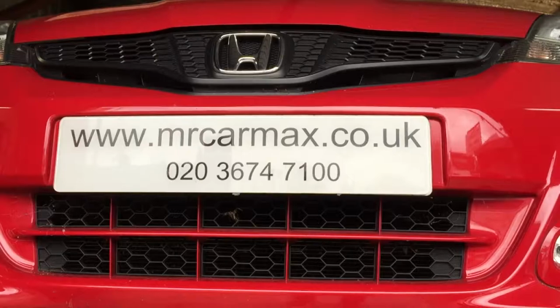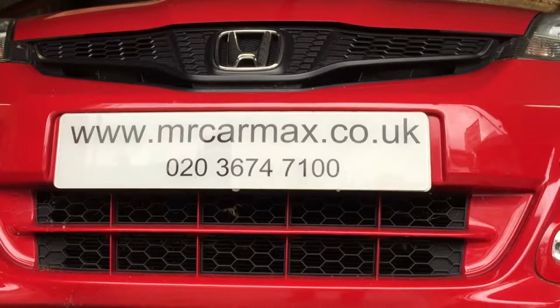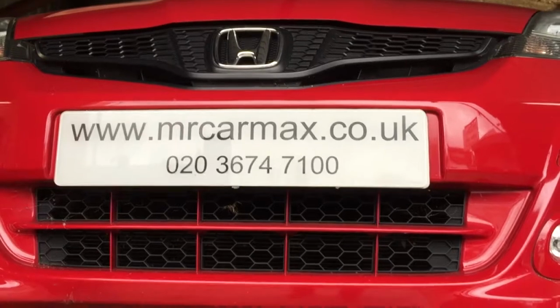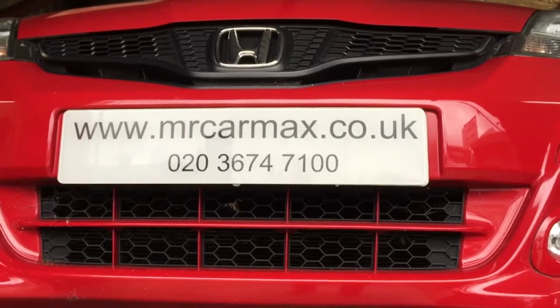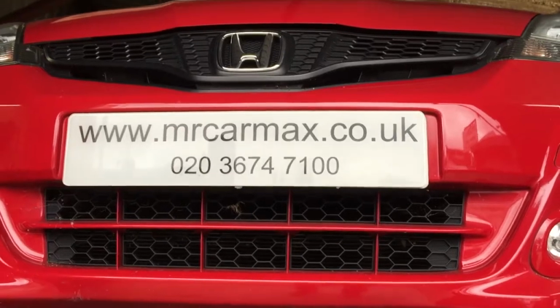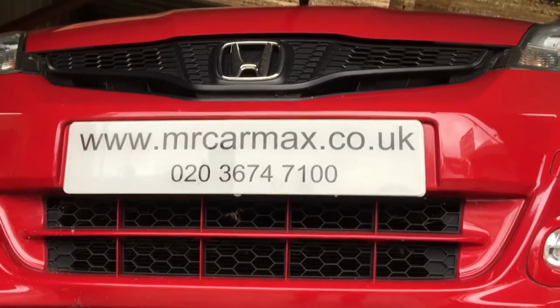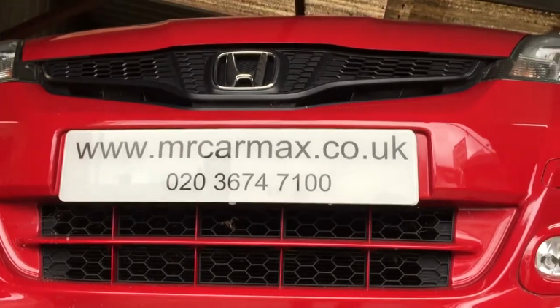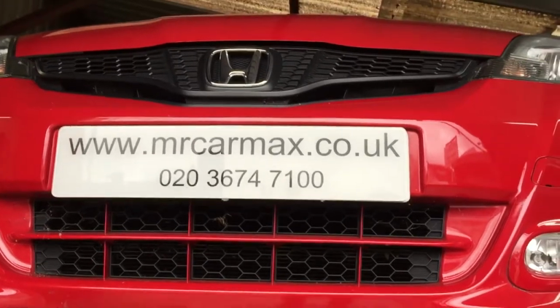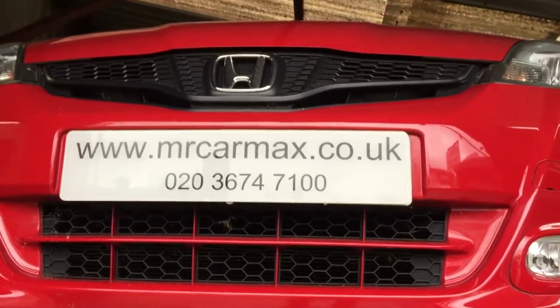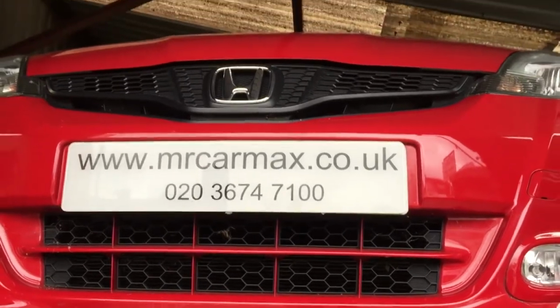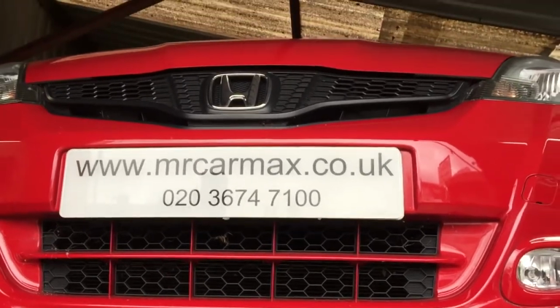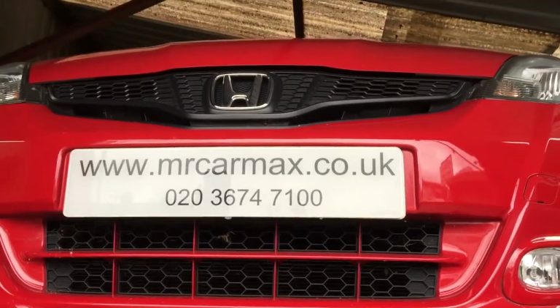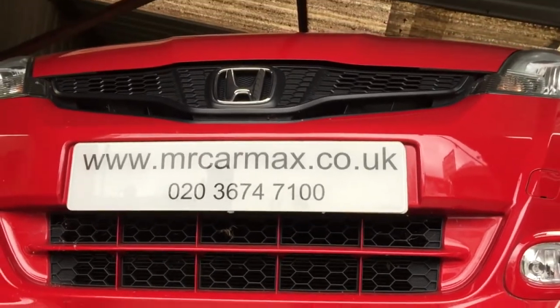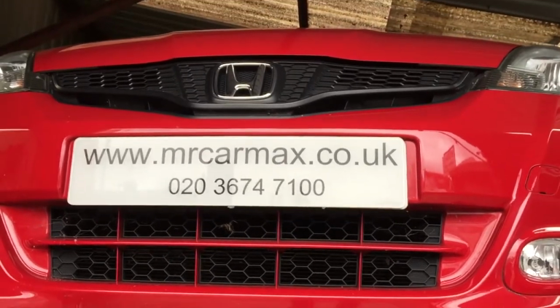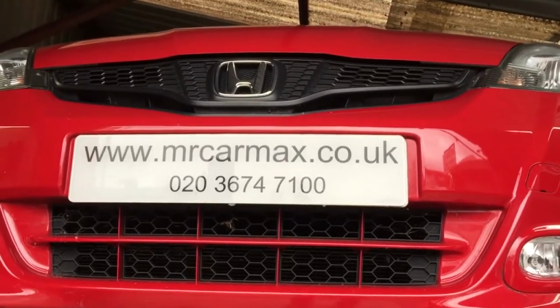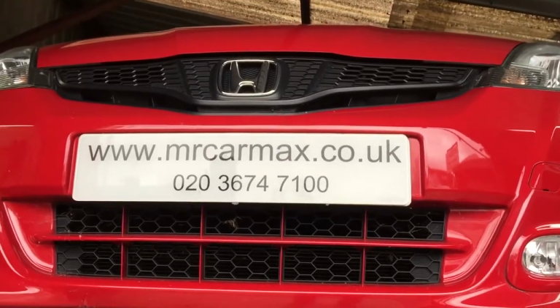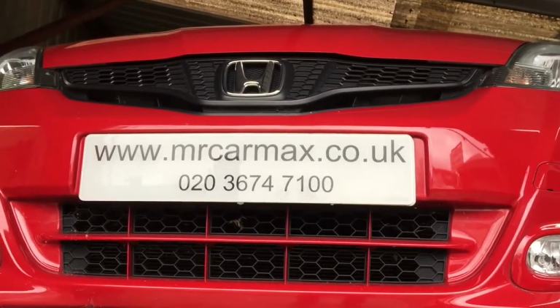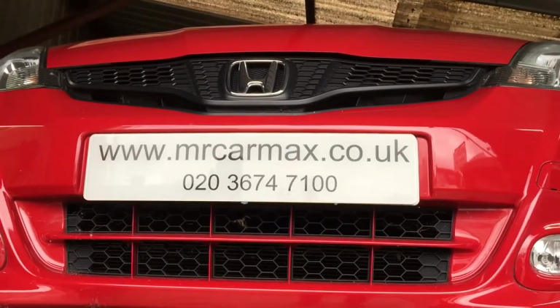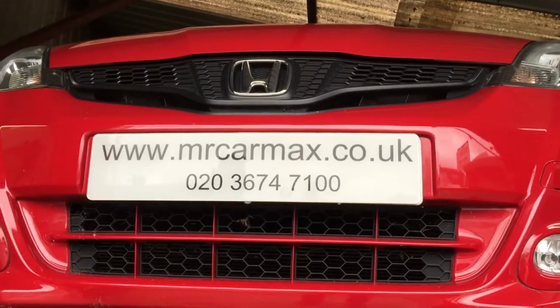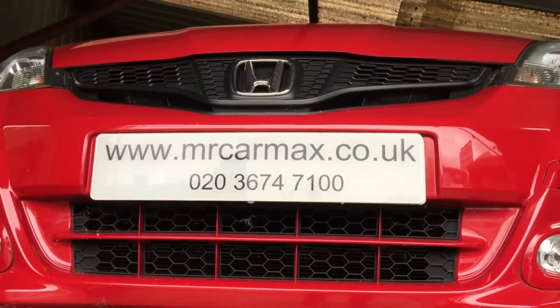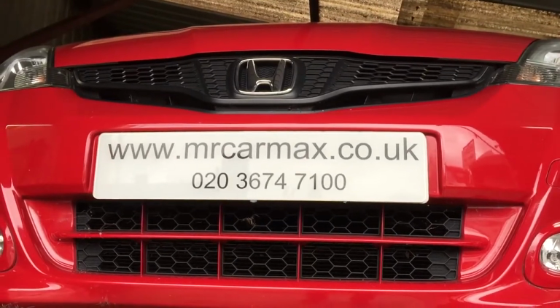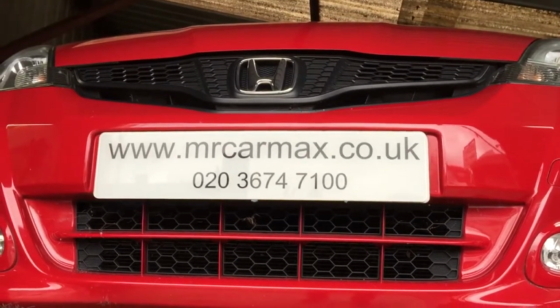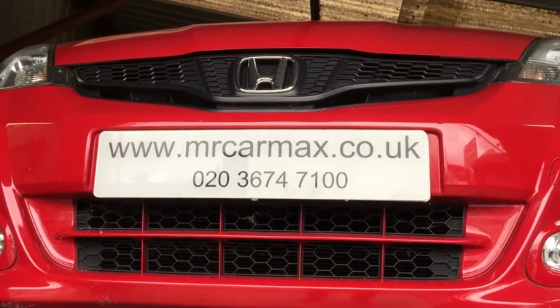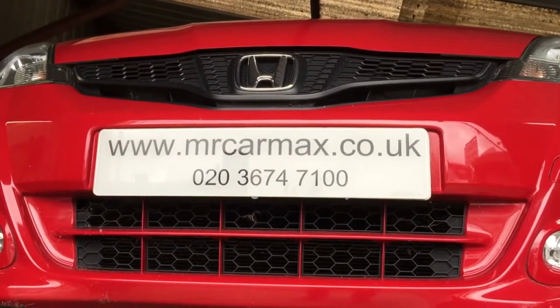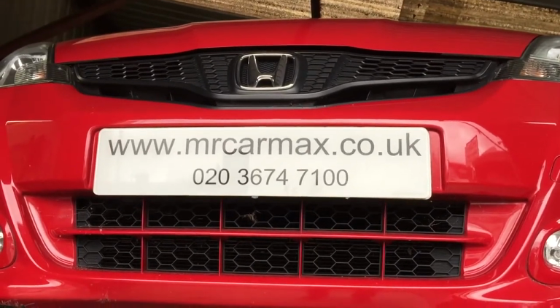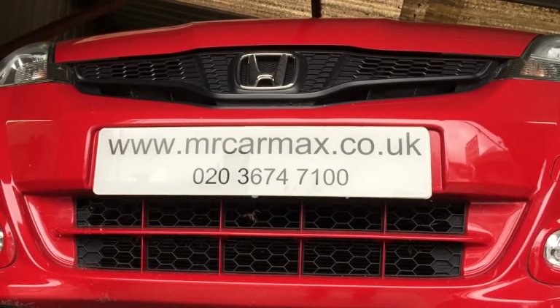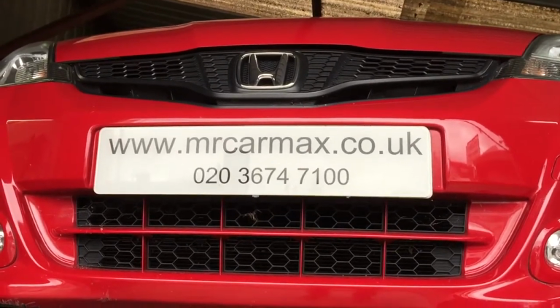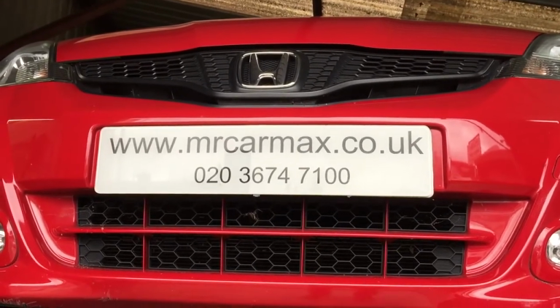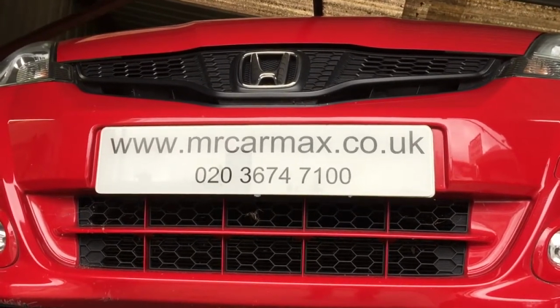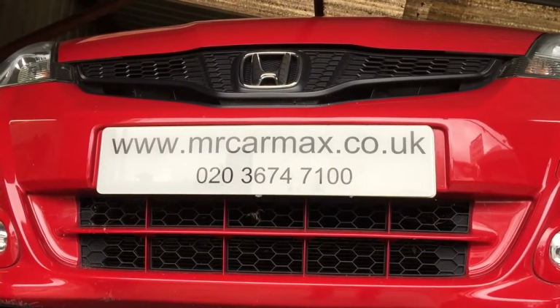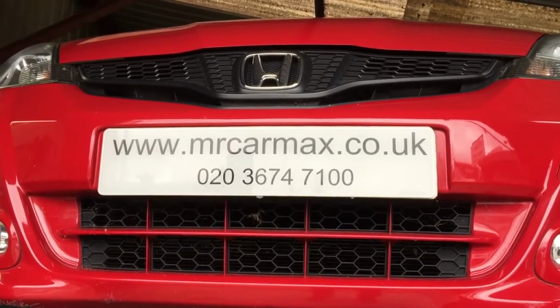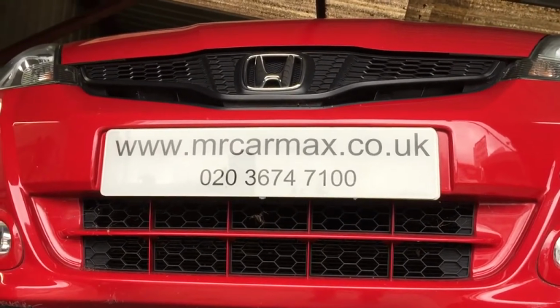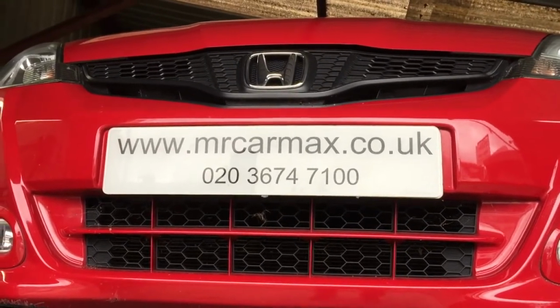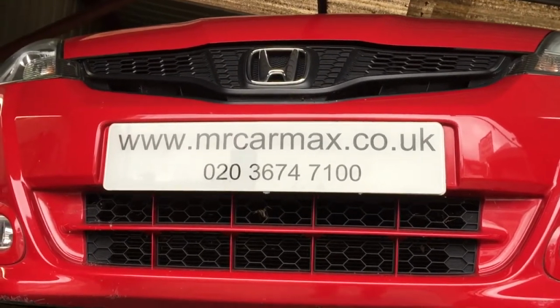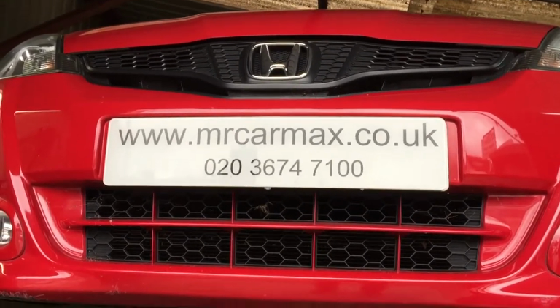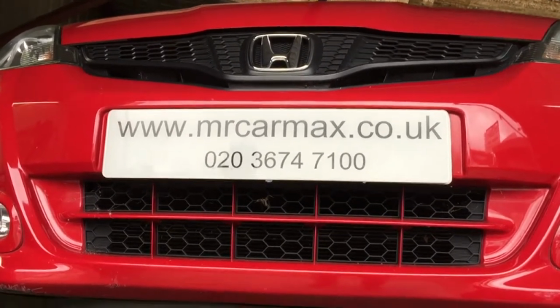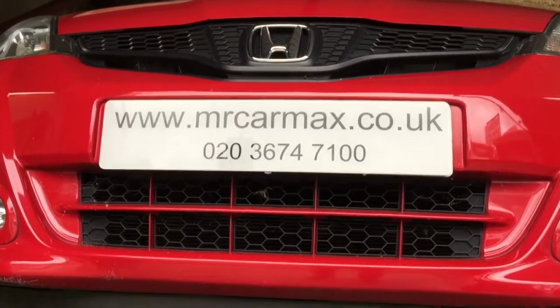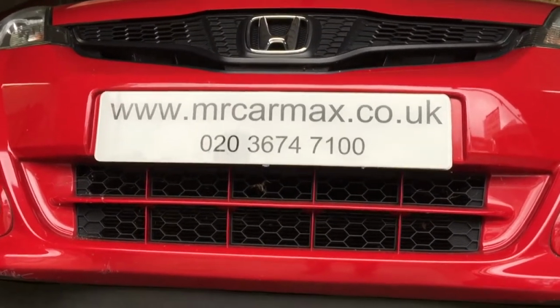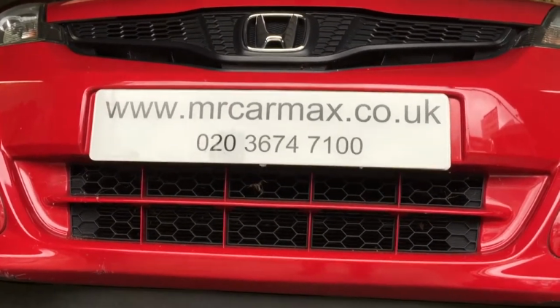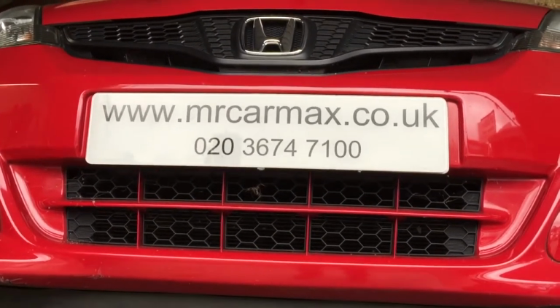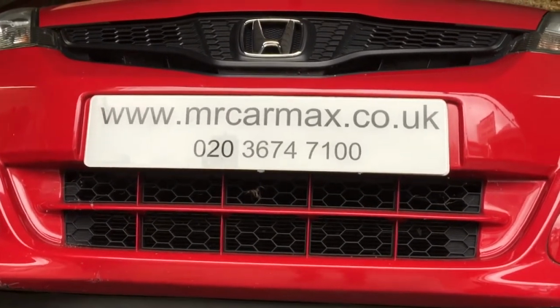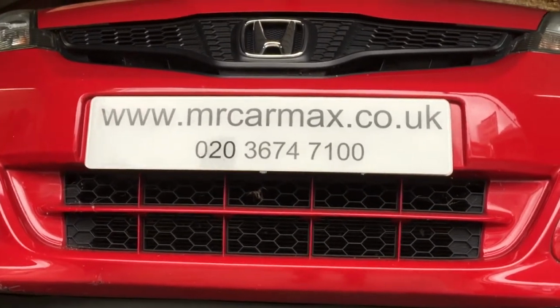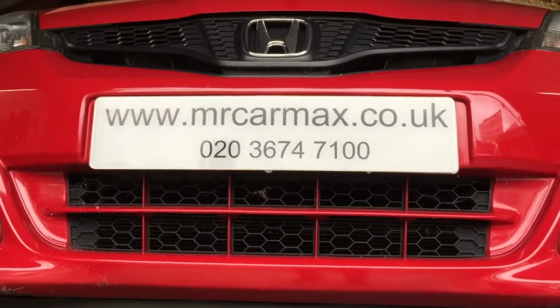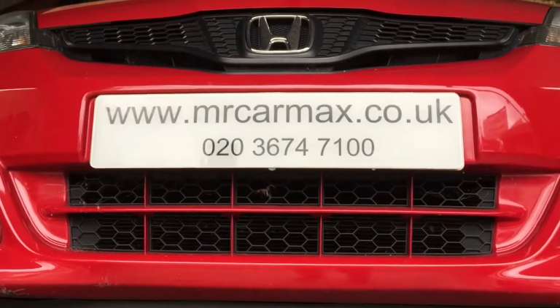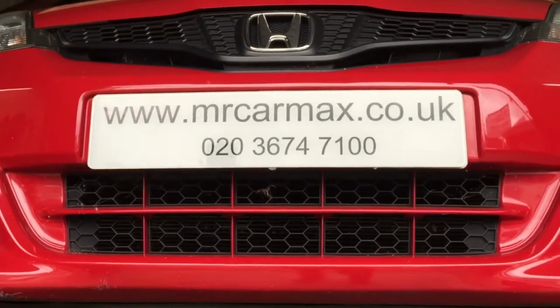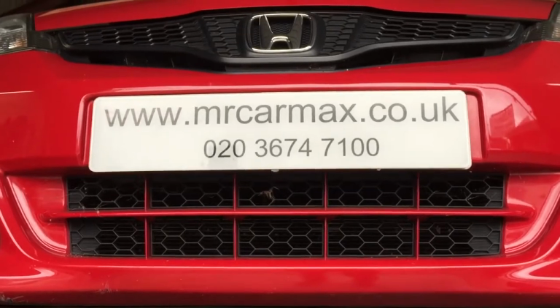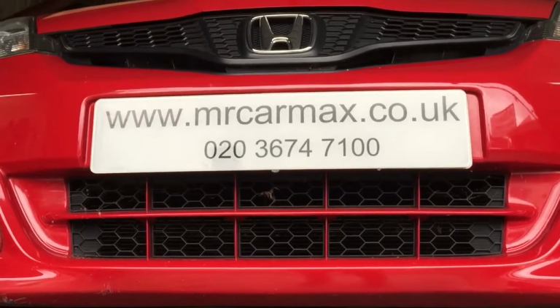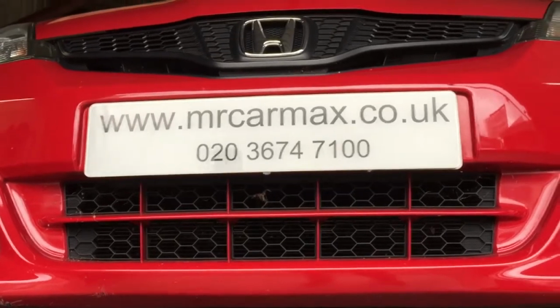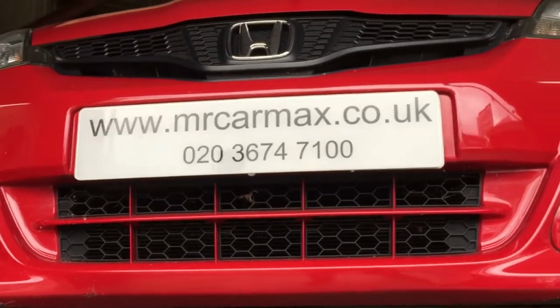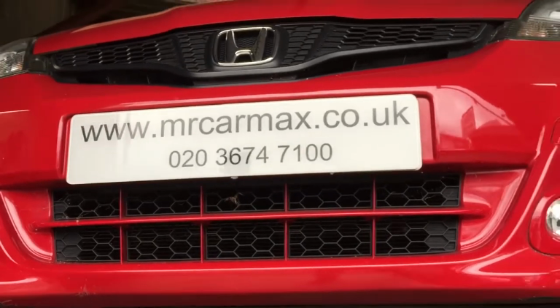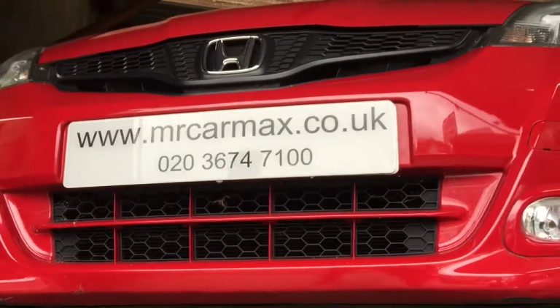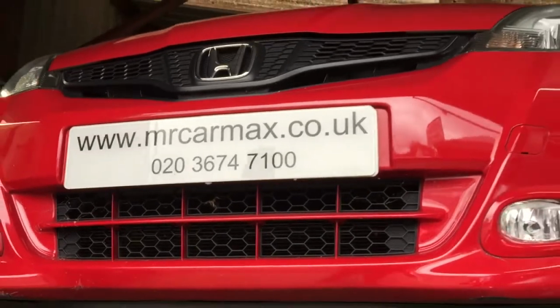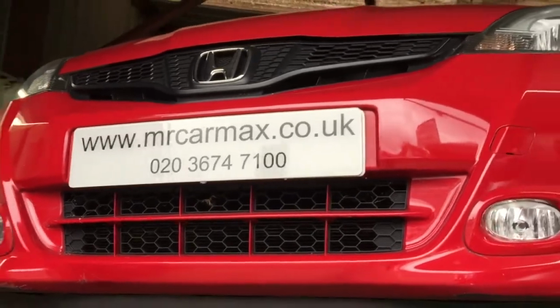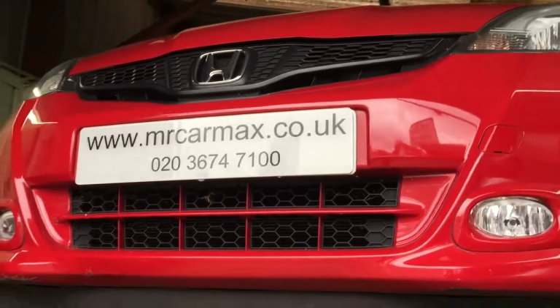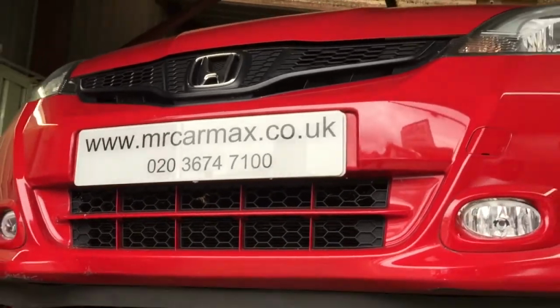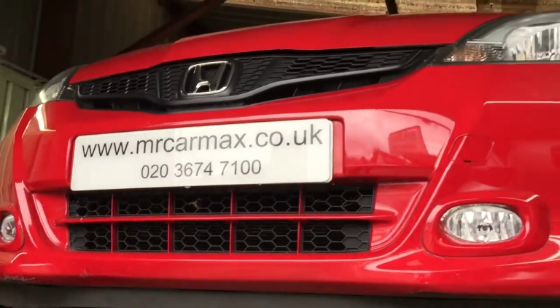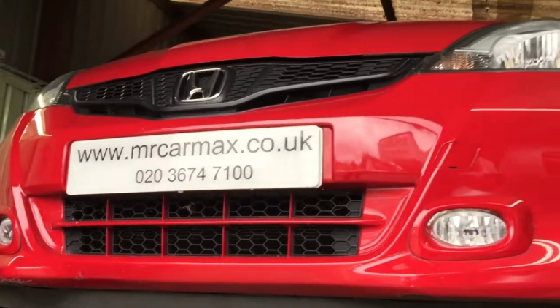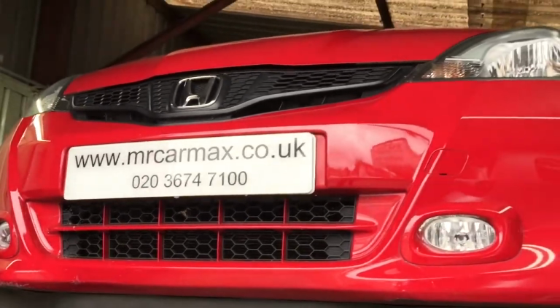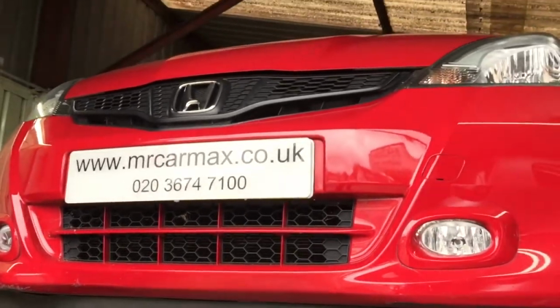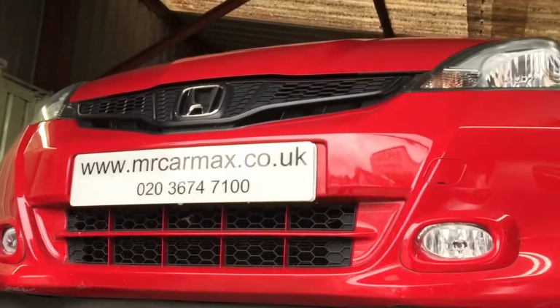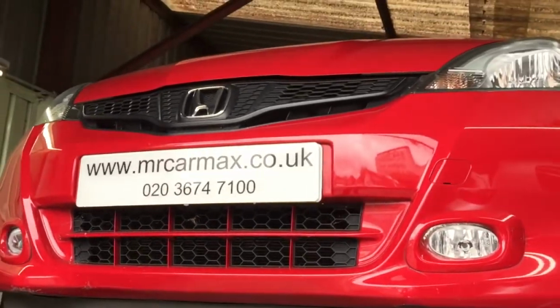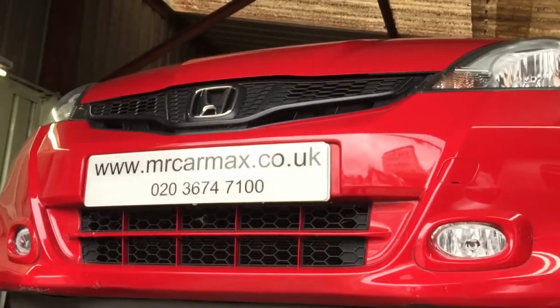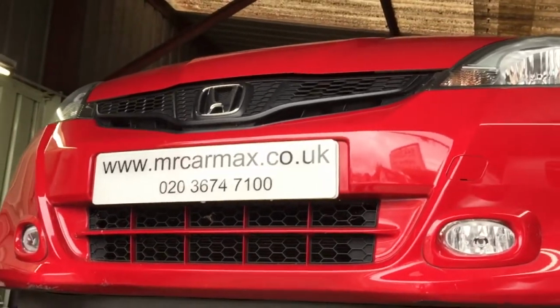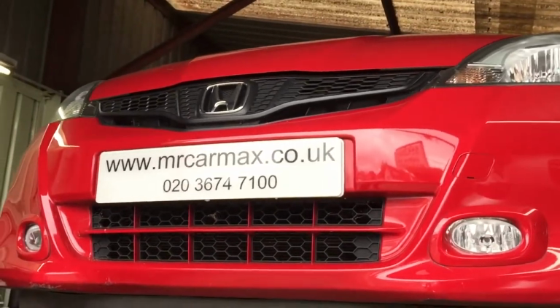Hello, good day all Honda Jazz owners. This is a Honda Jazz 2011 model.